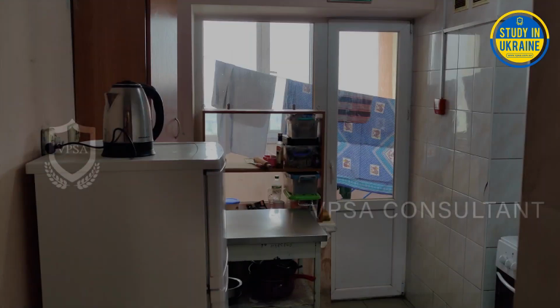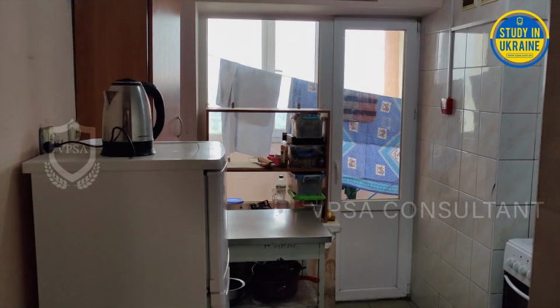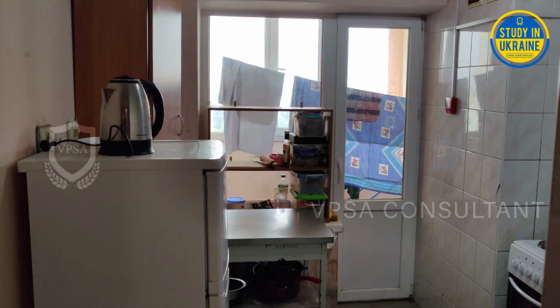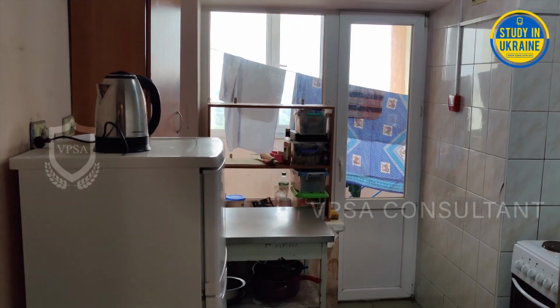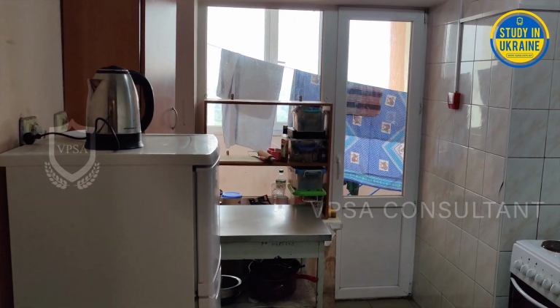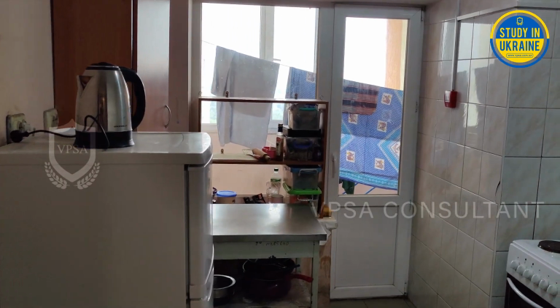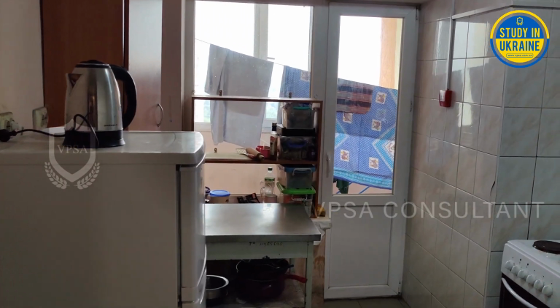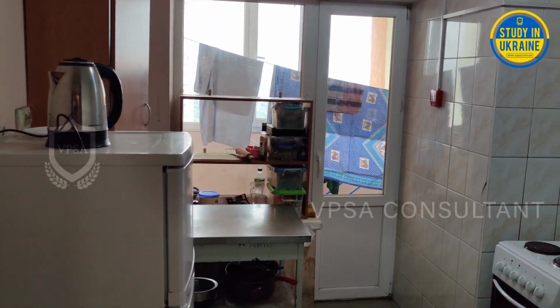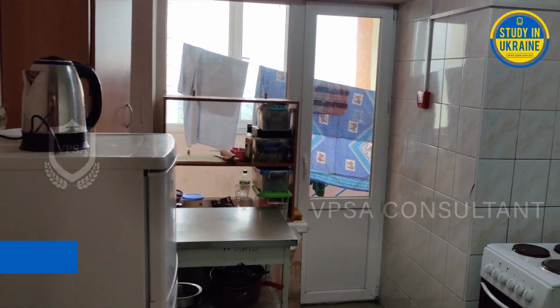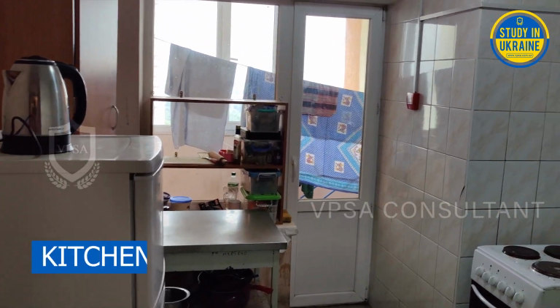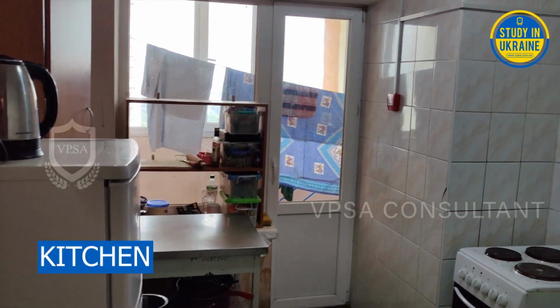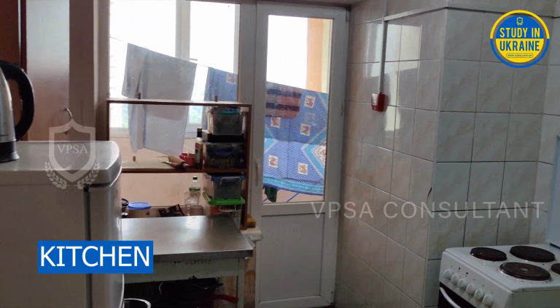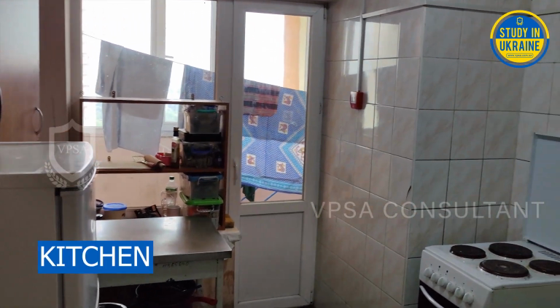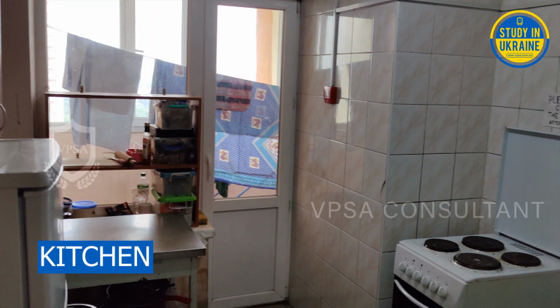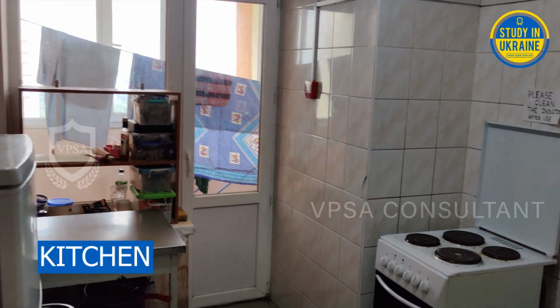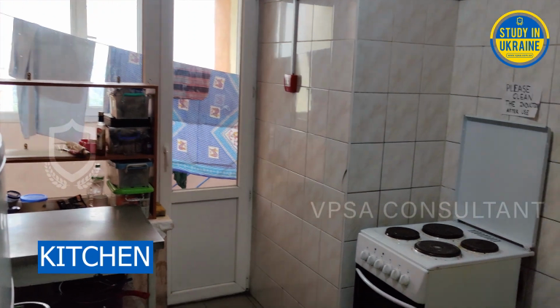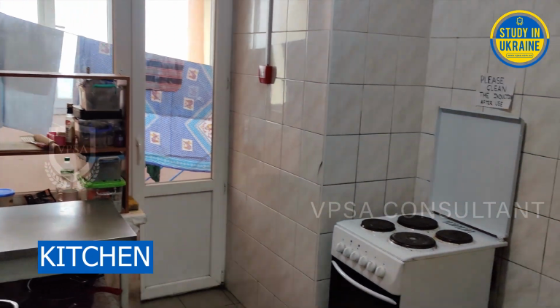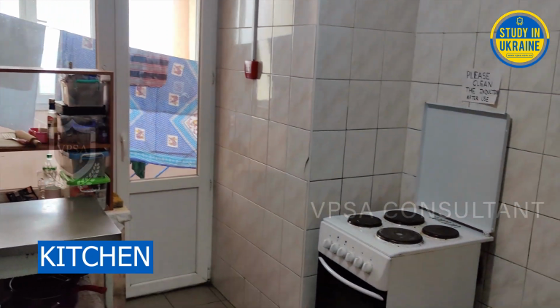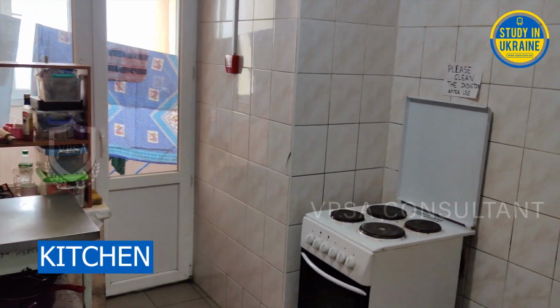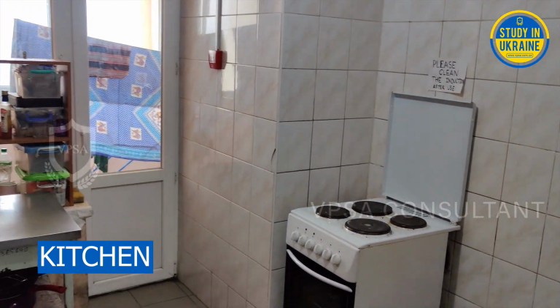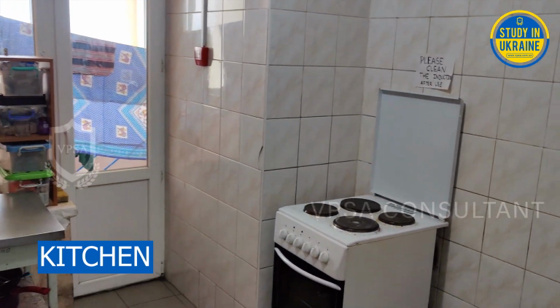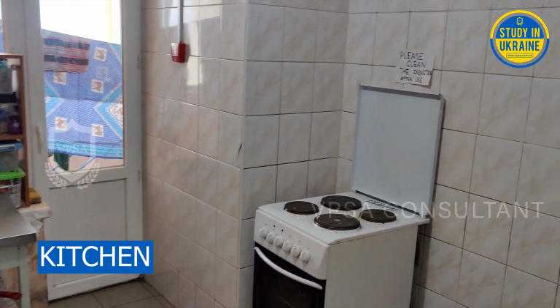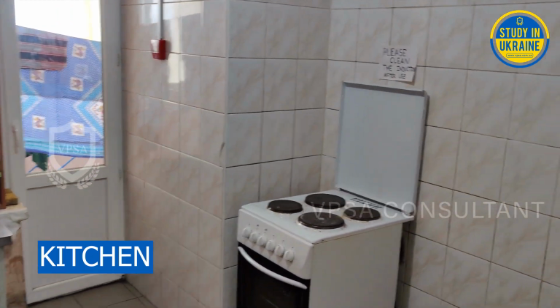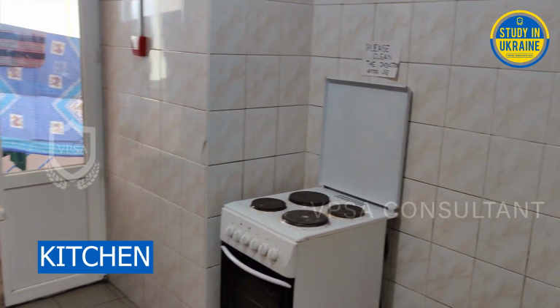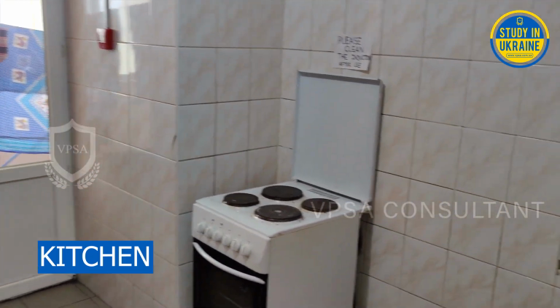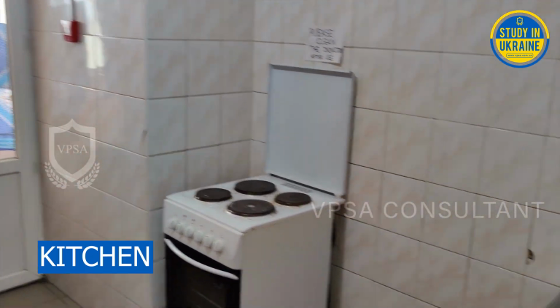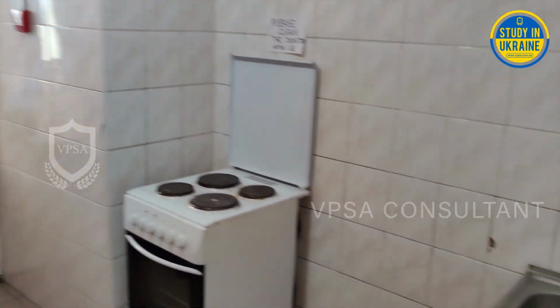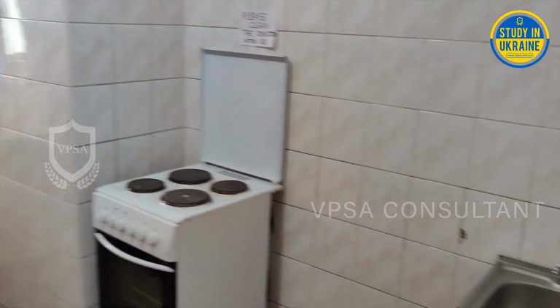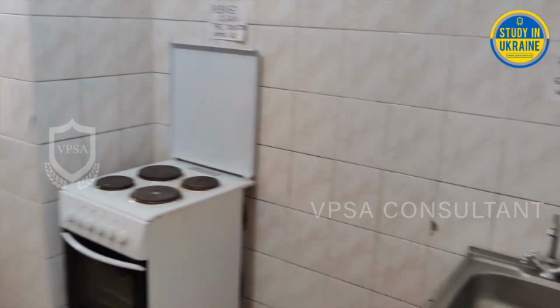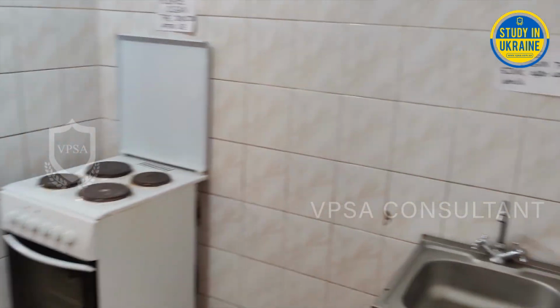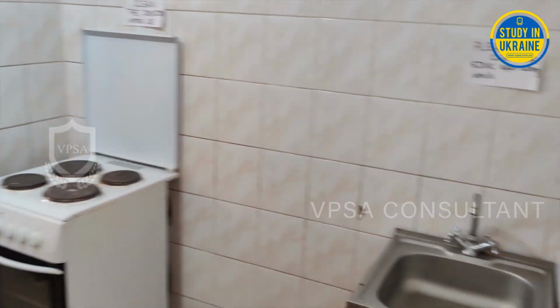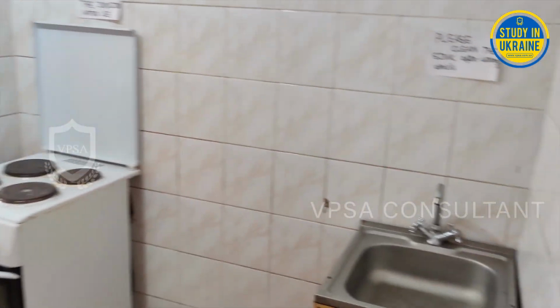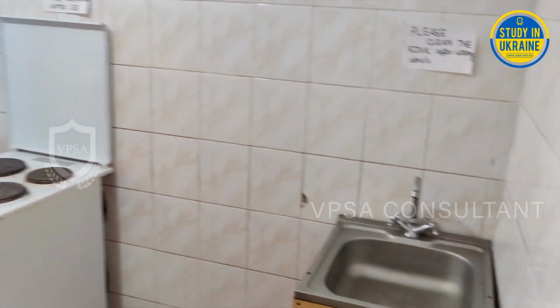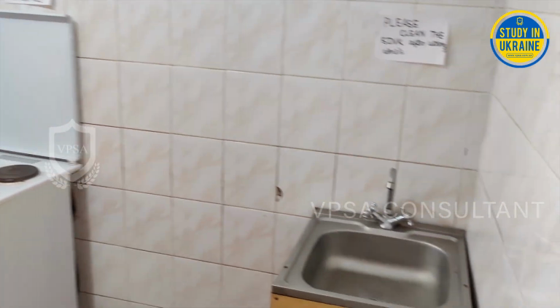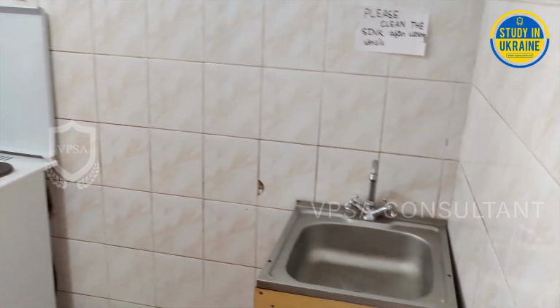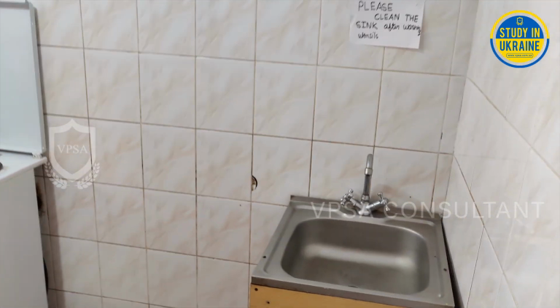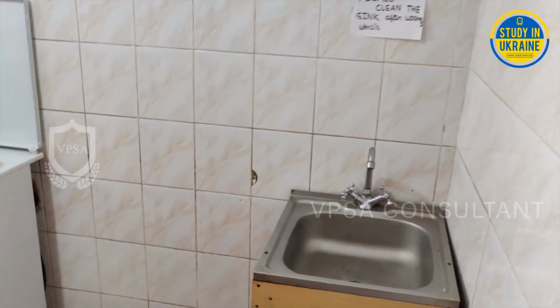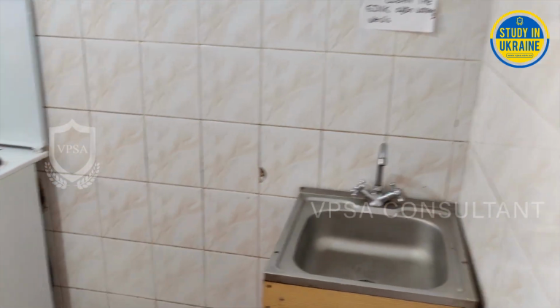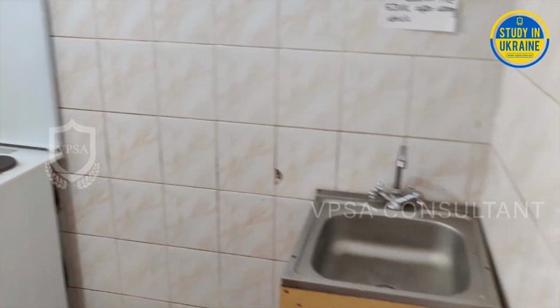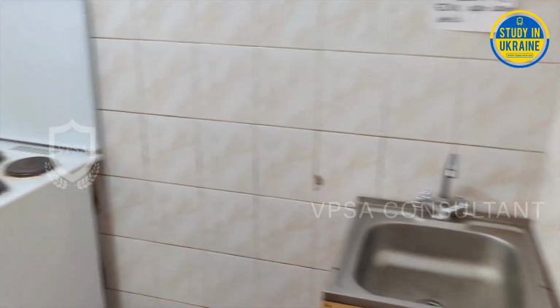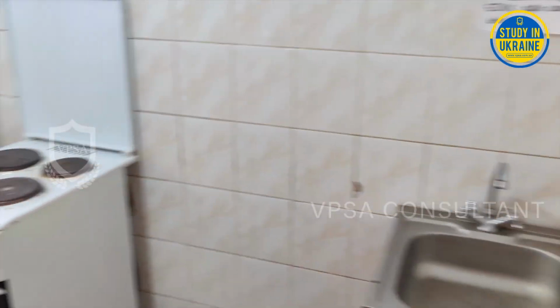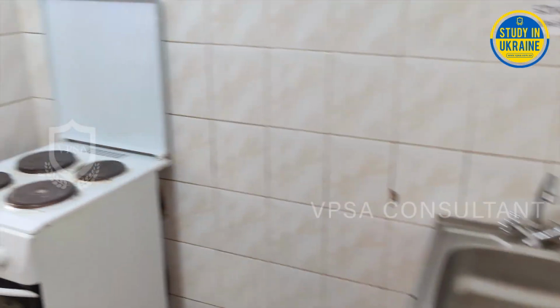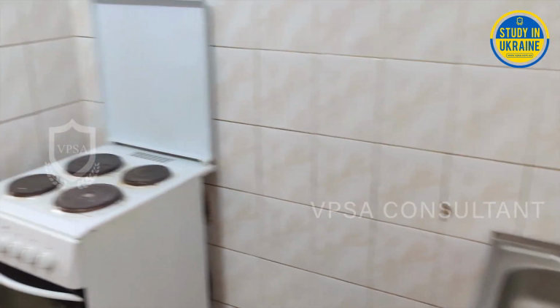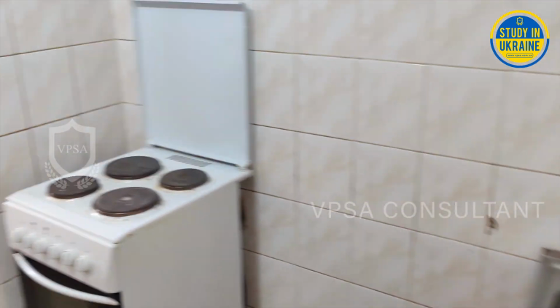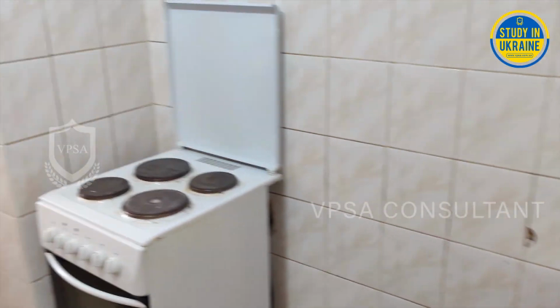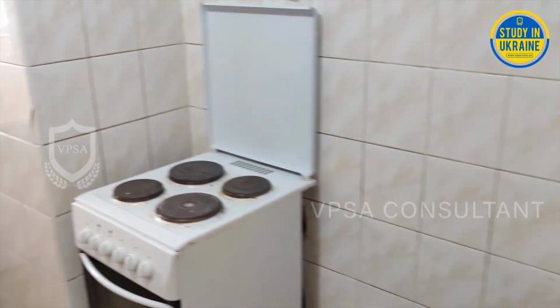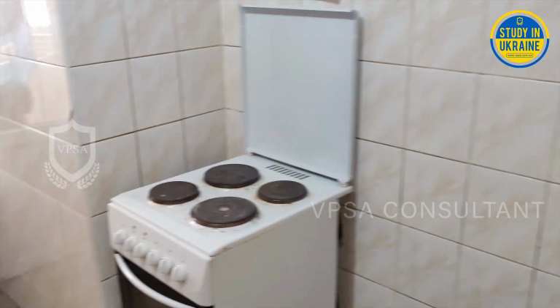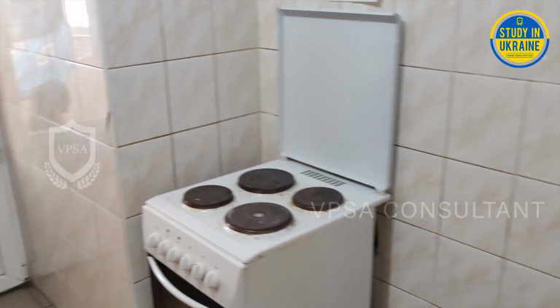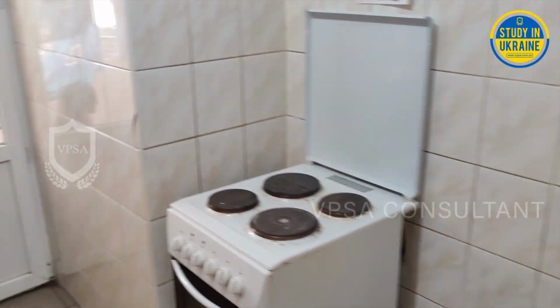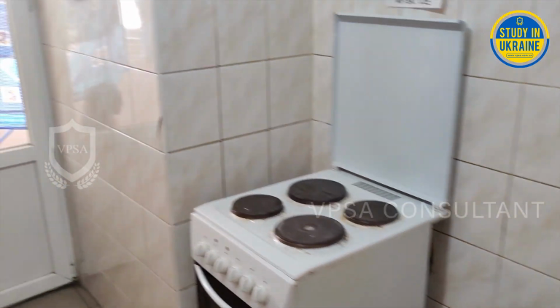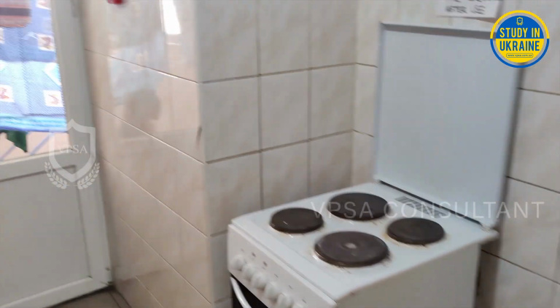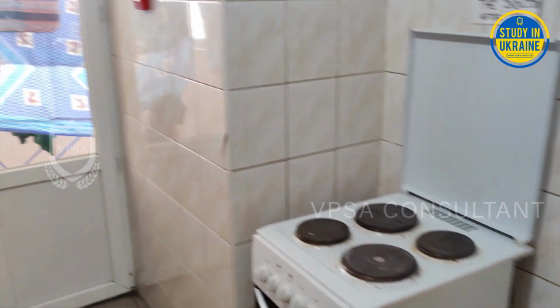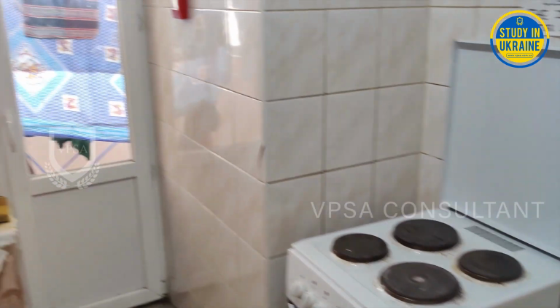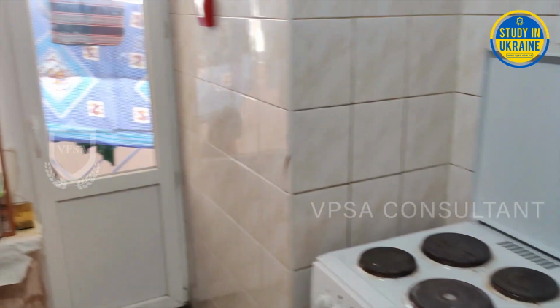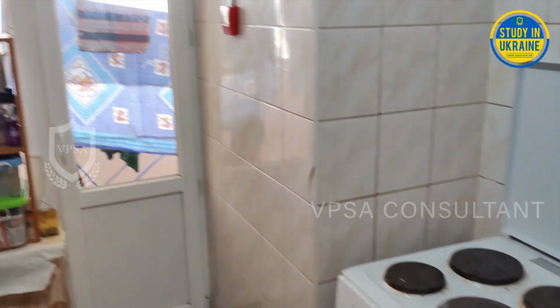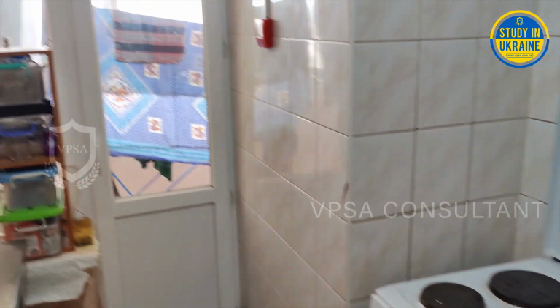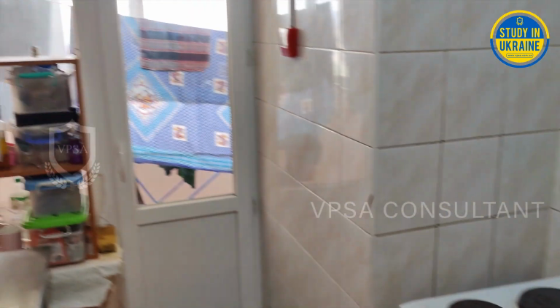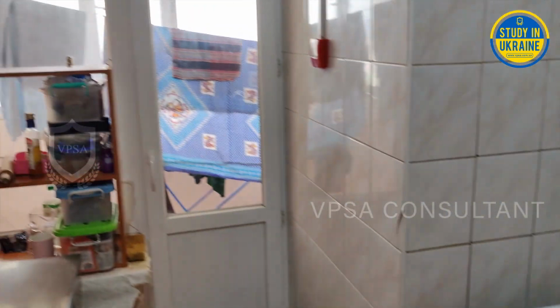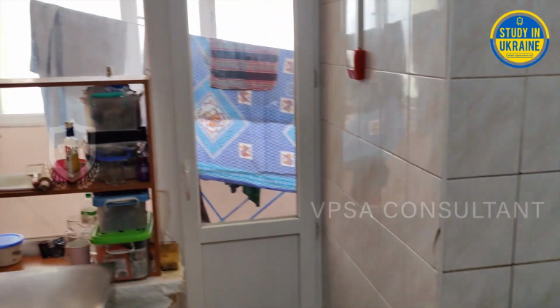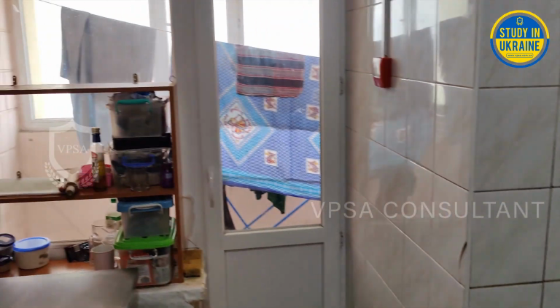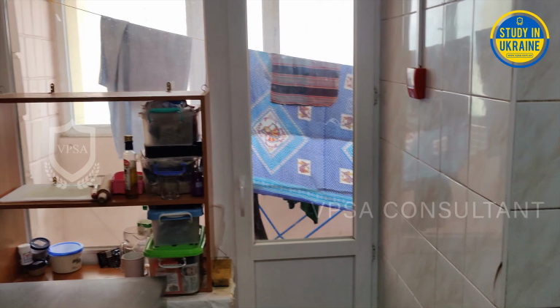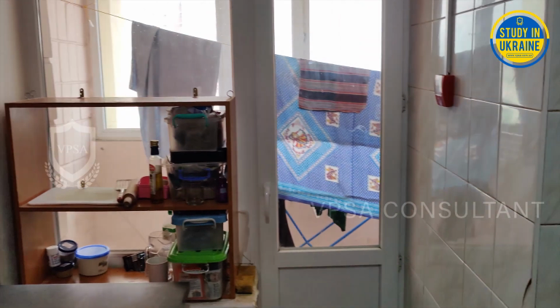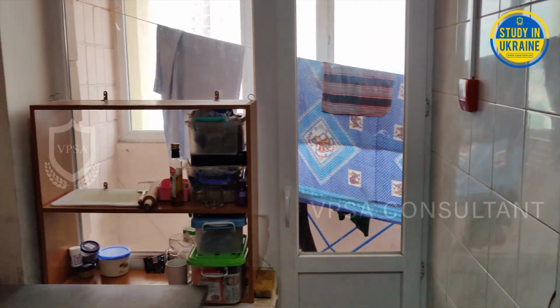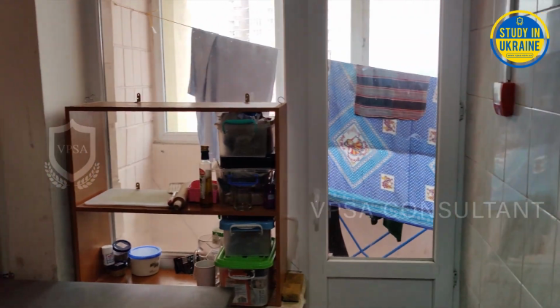The kitchen has a stove, a sink, a shelf where you can hold your utensils, and also two tables.